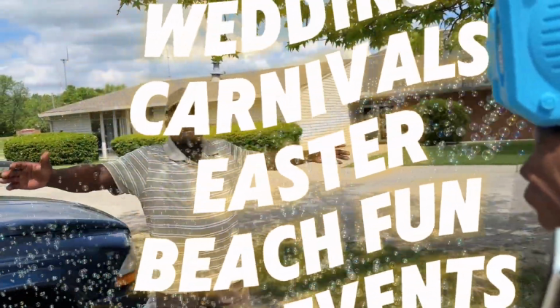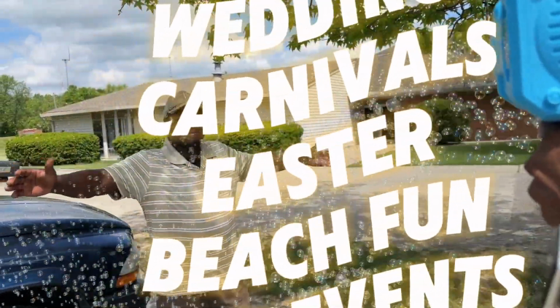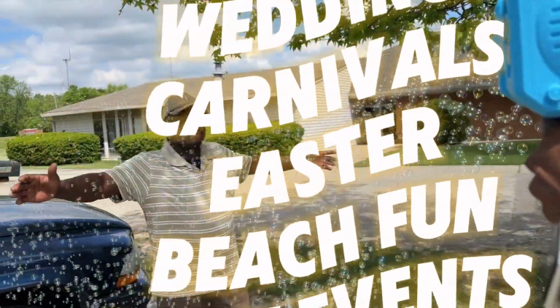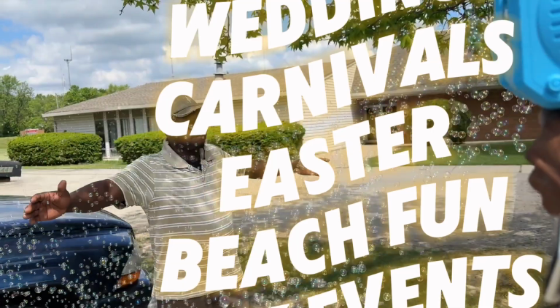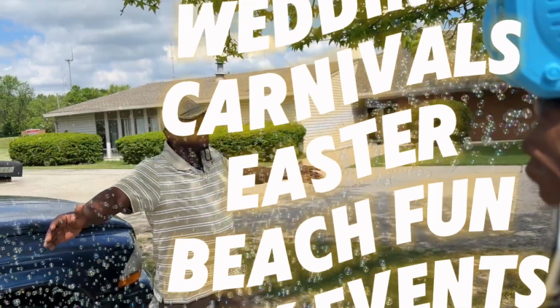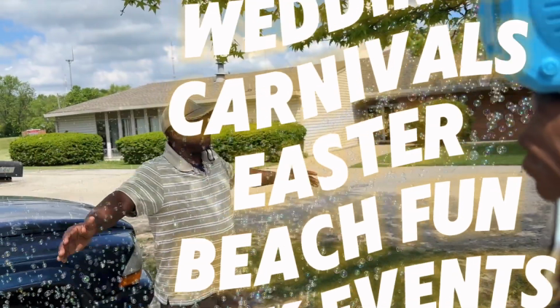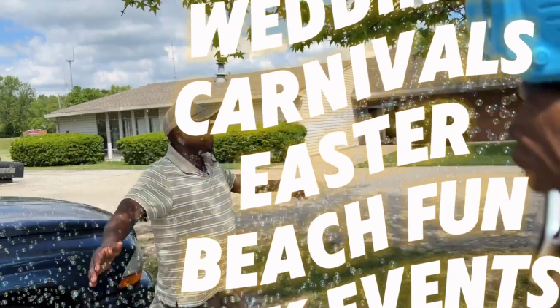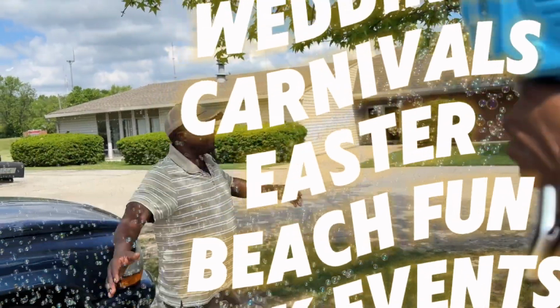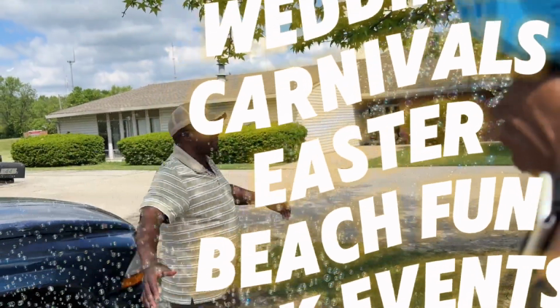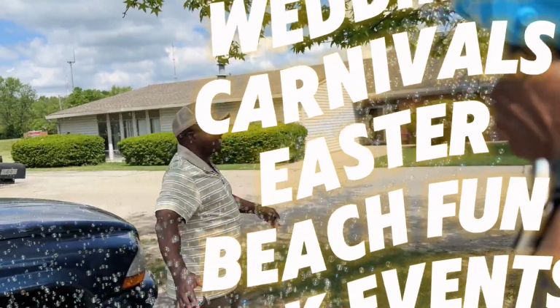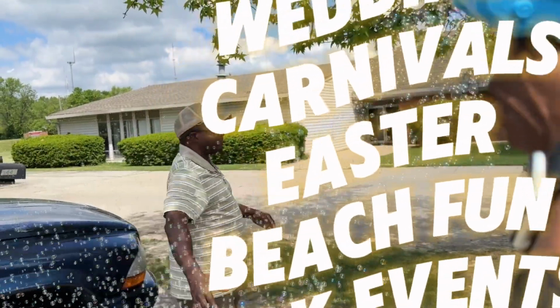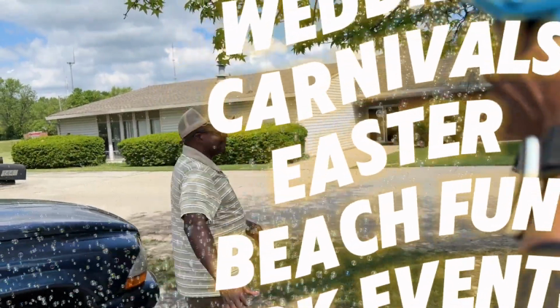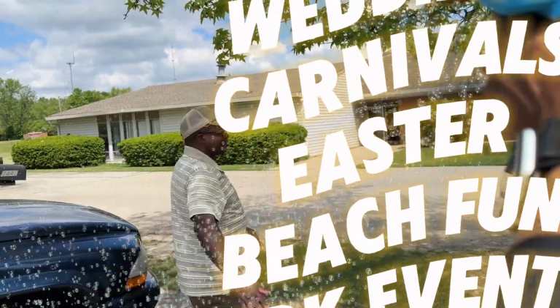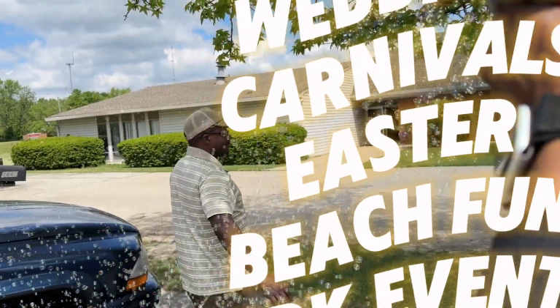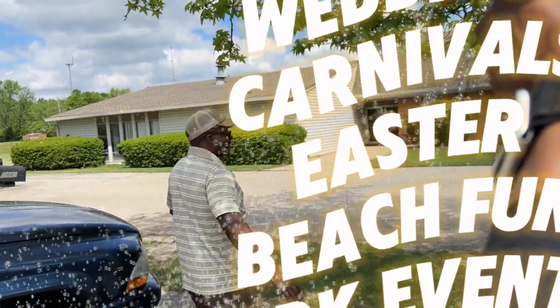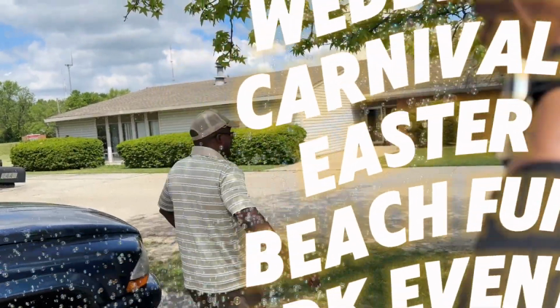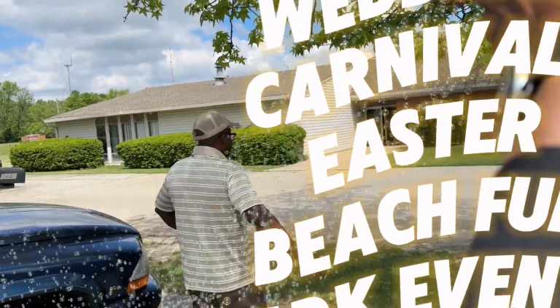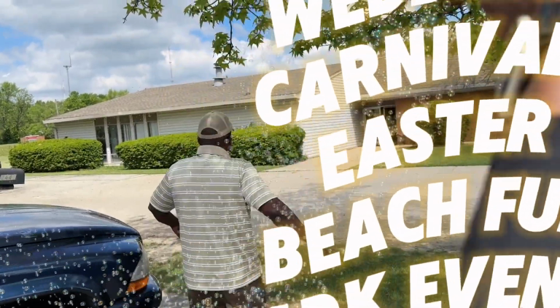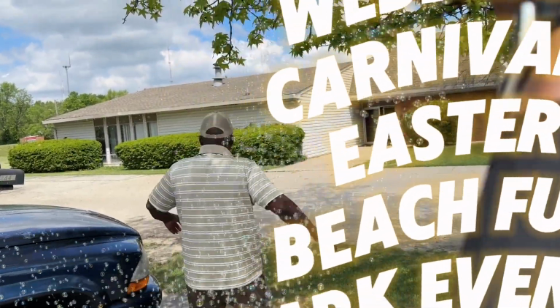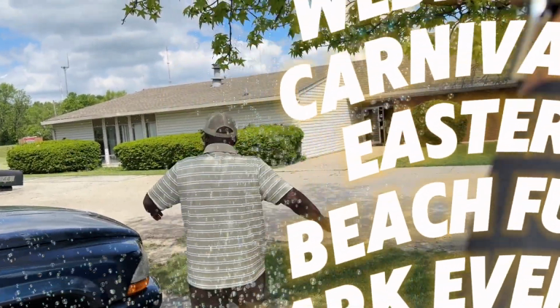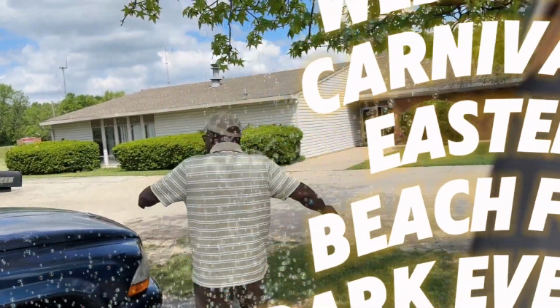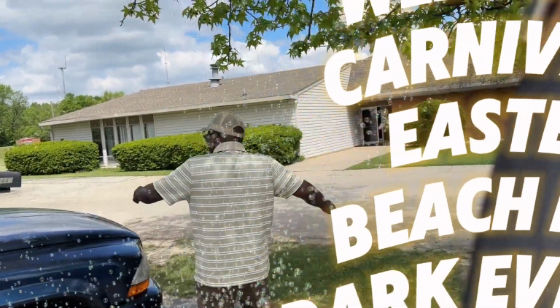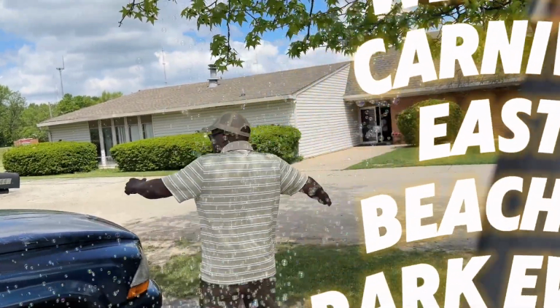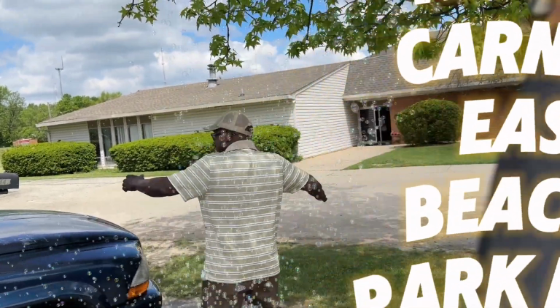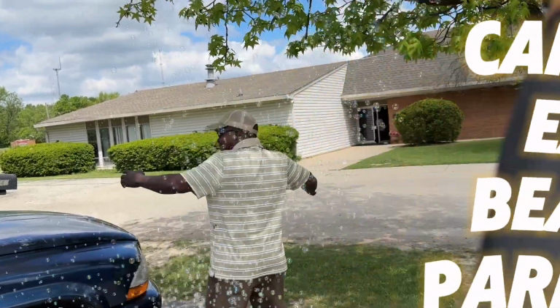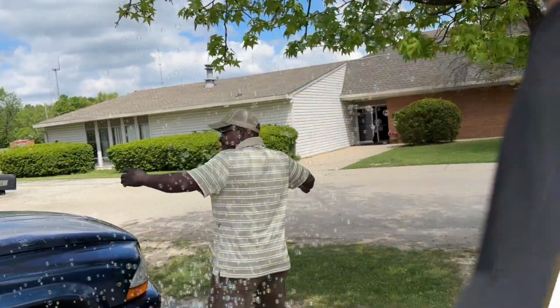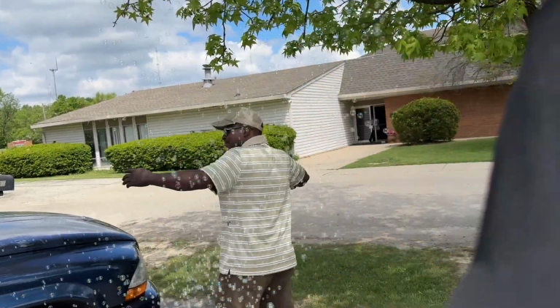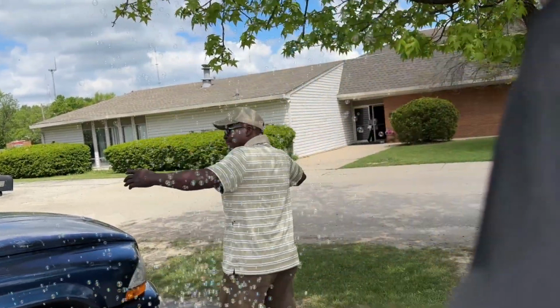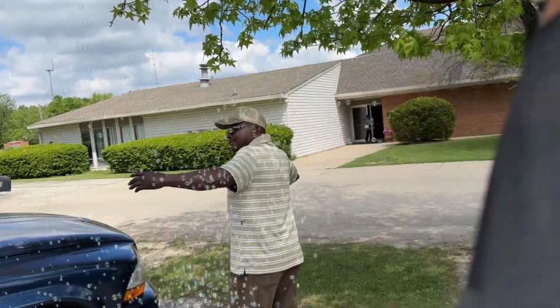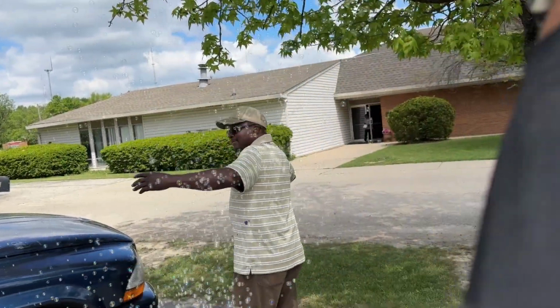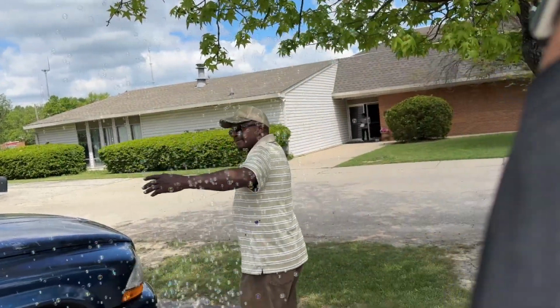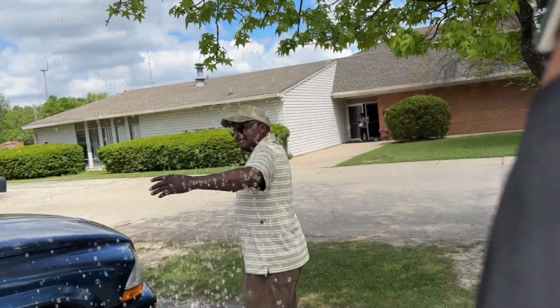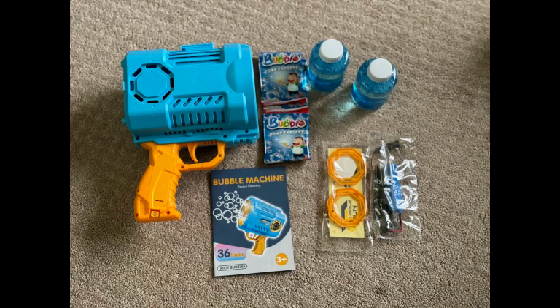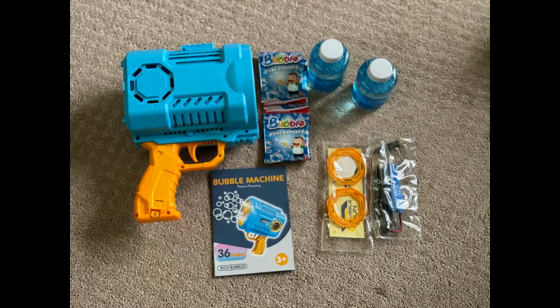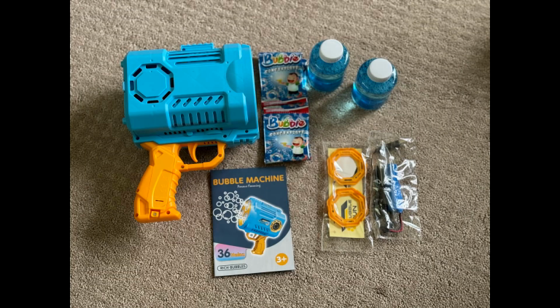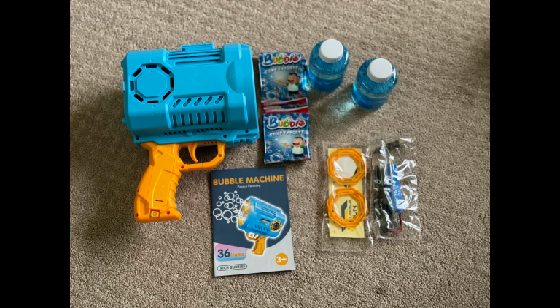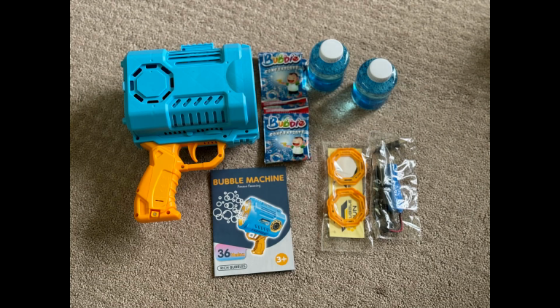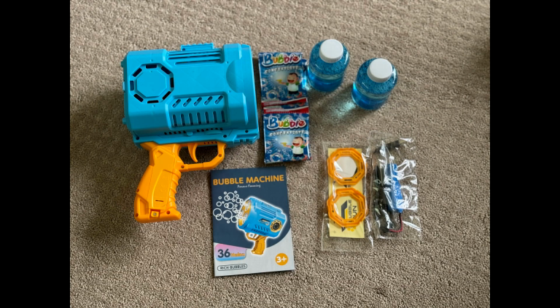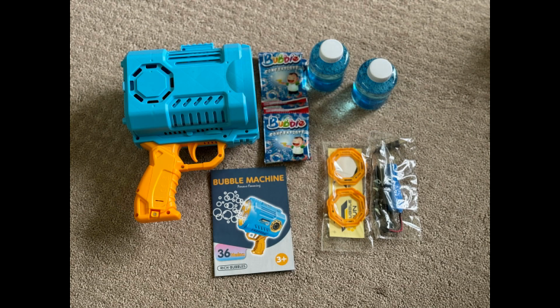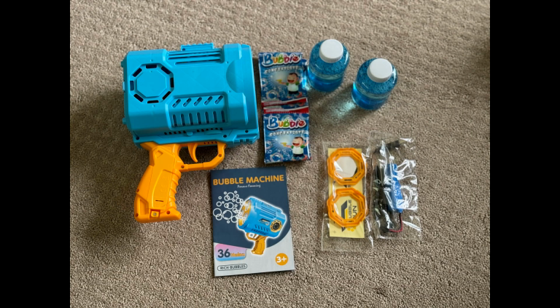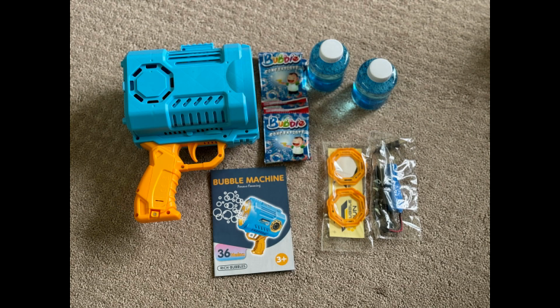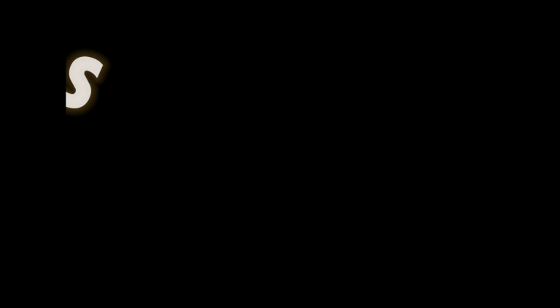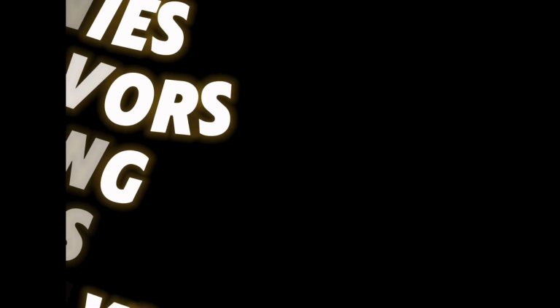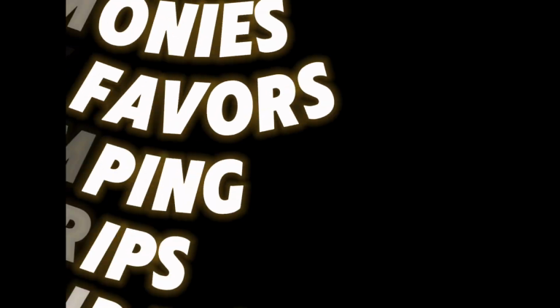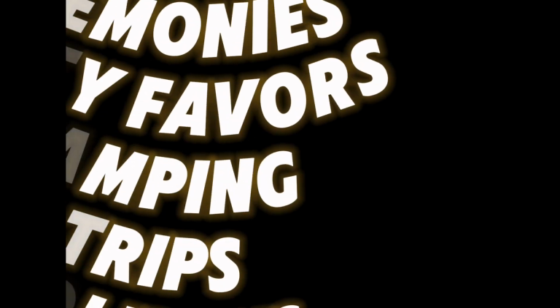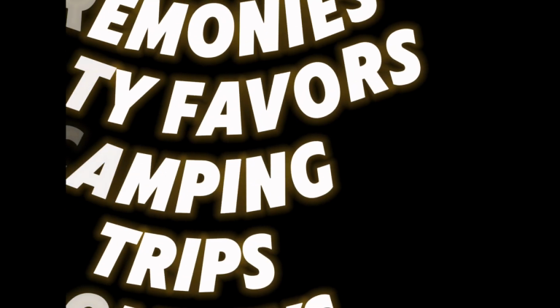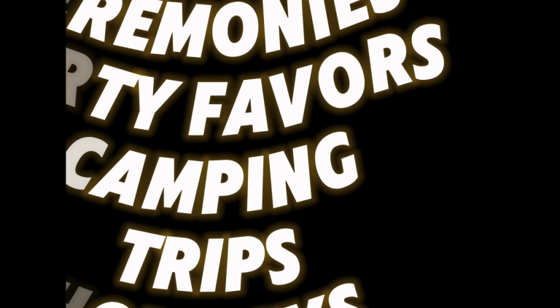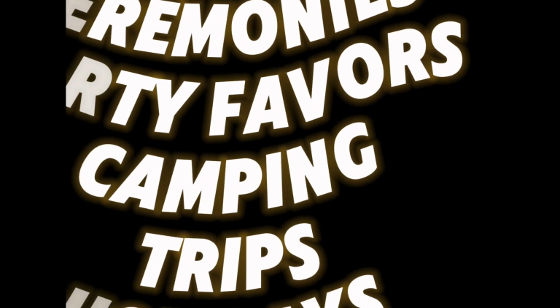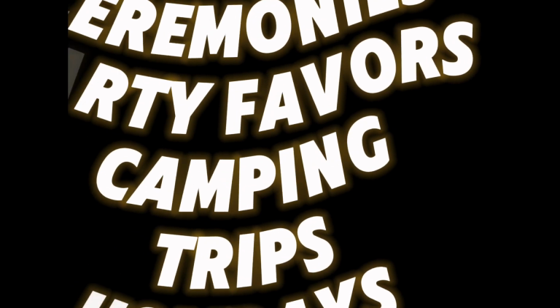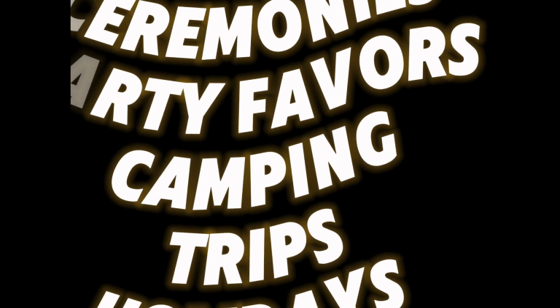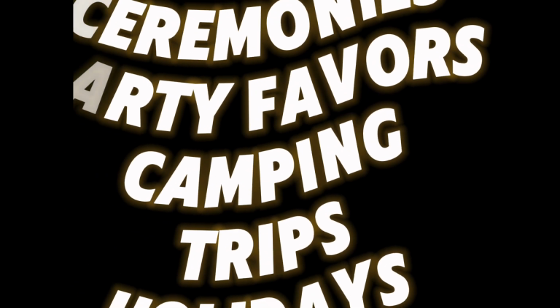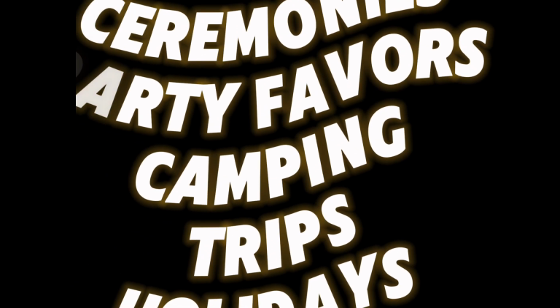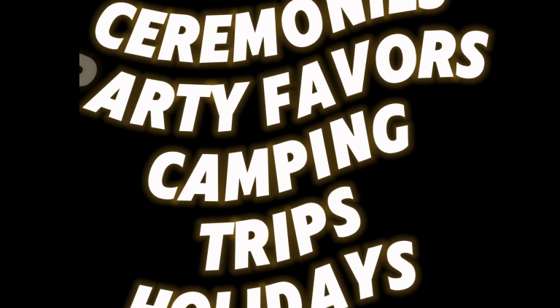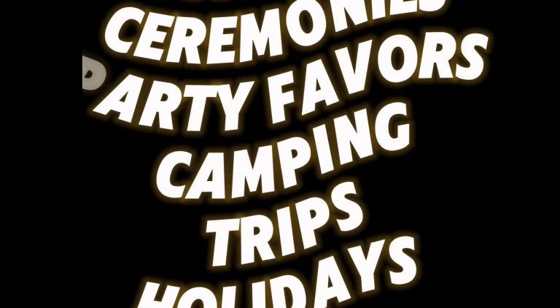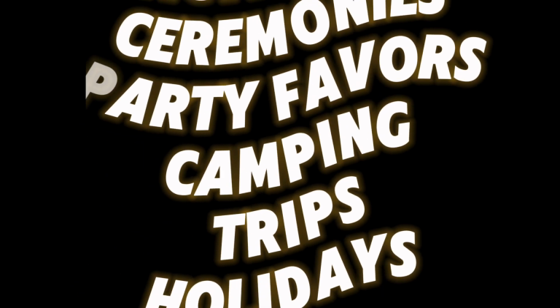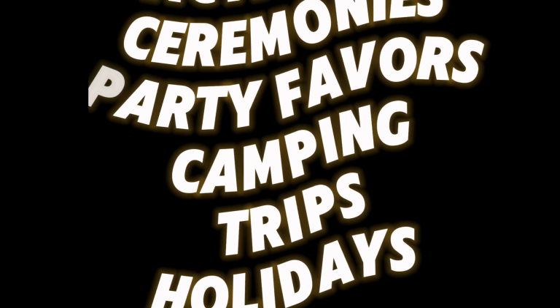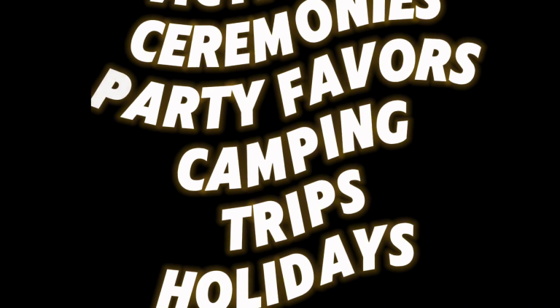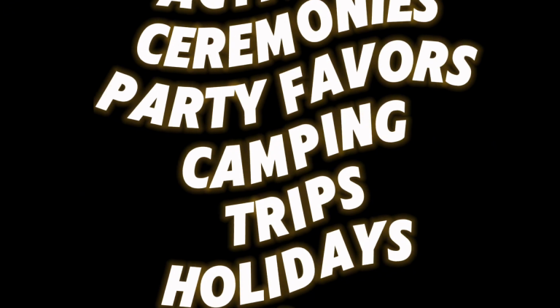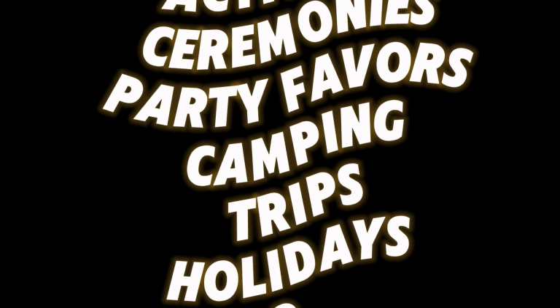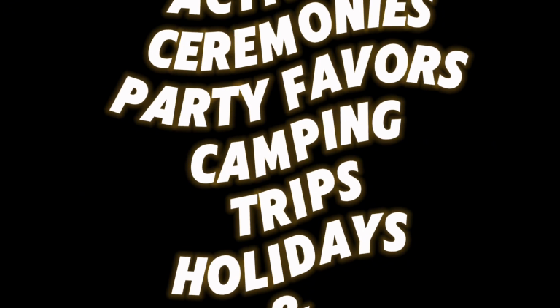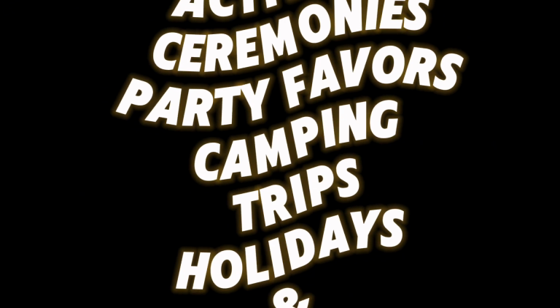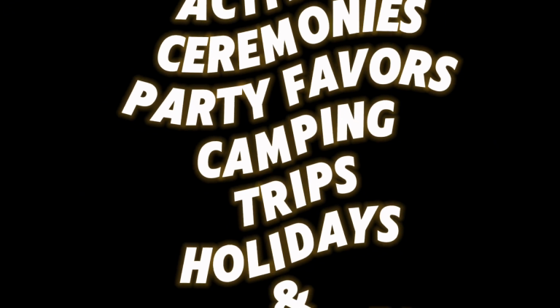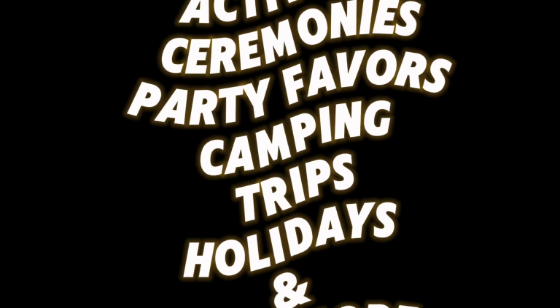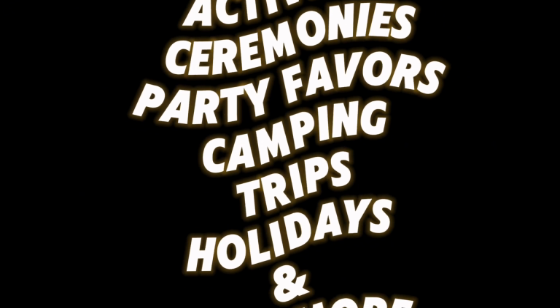This is a must-have toy that can take your child's recreation to the next level. Perfect for parties, carnivals, camping trips, and much, much more.